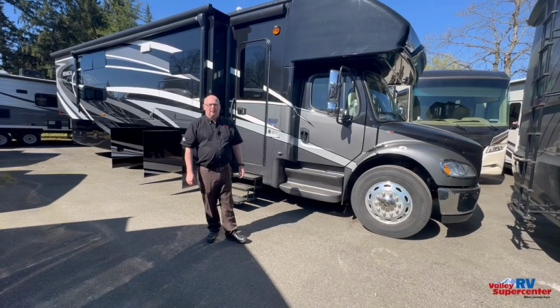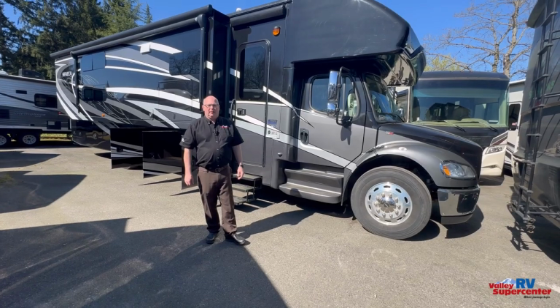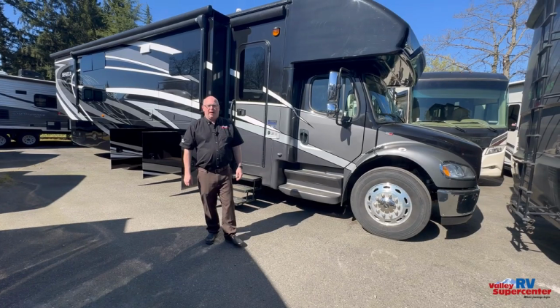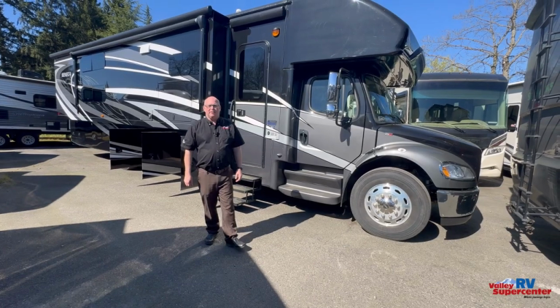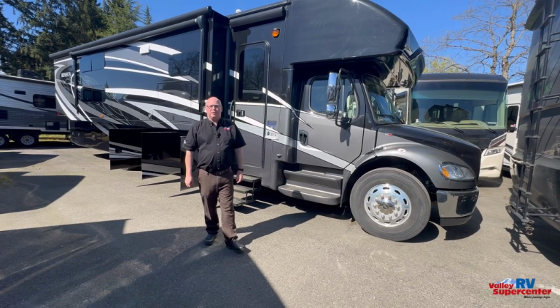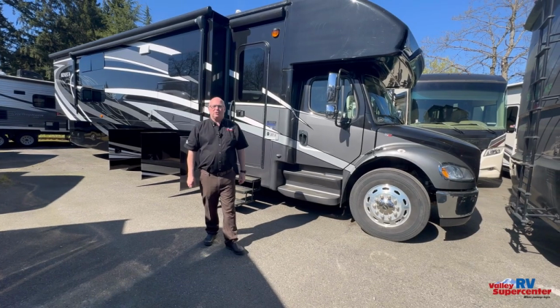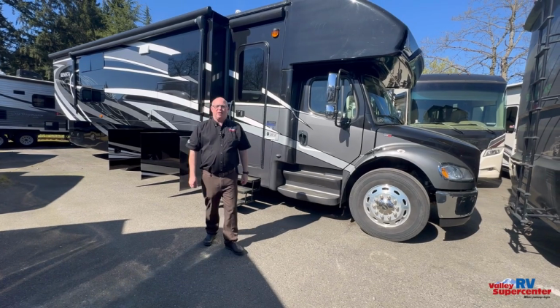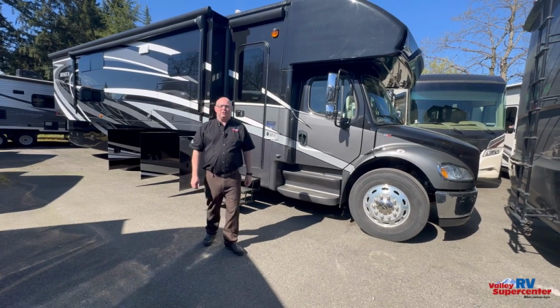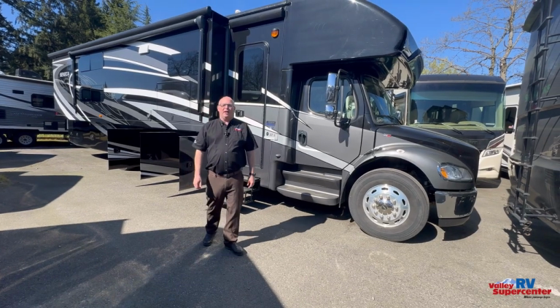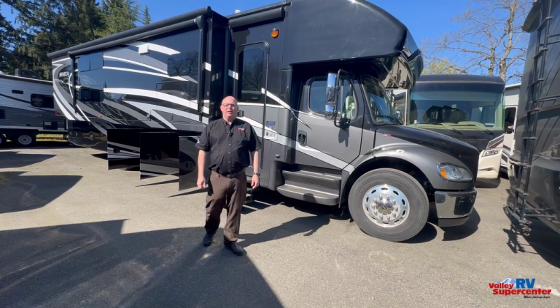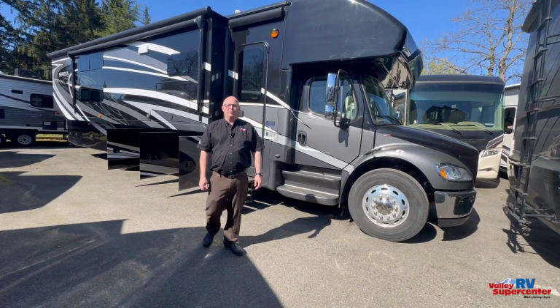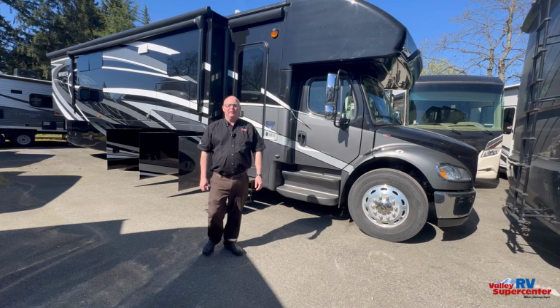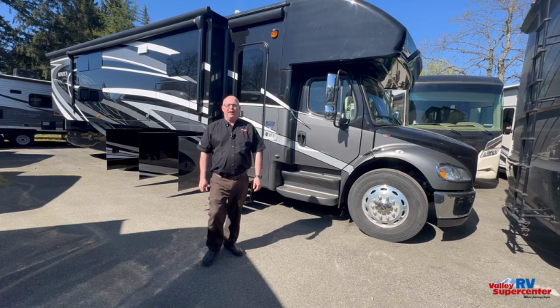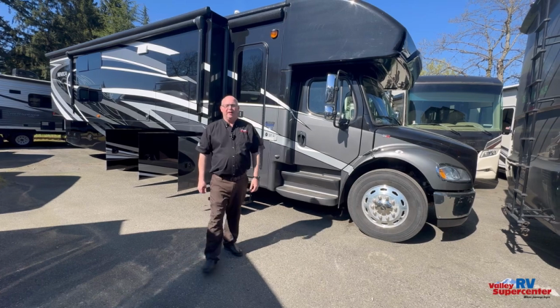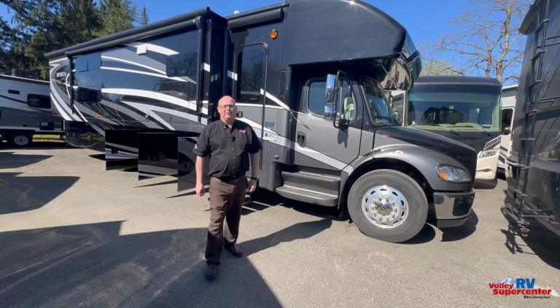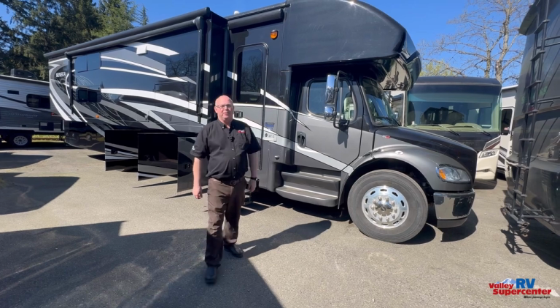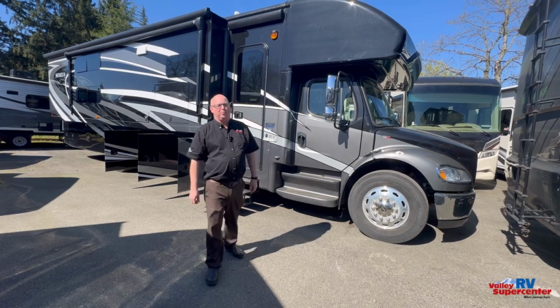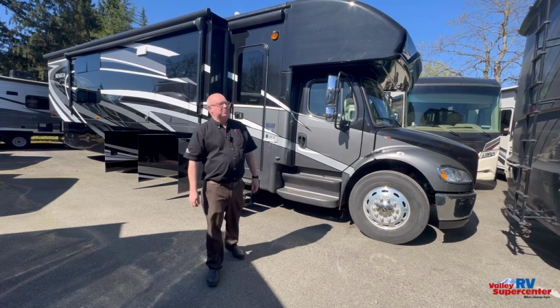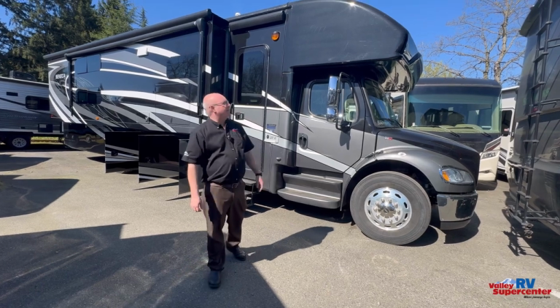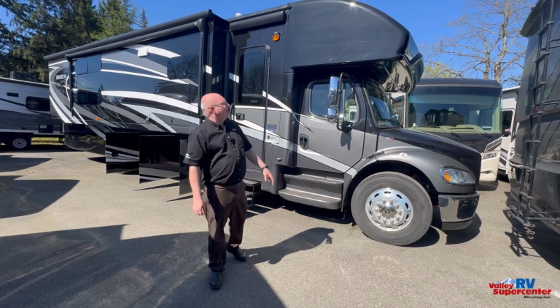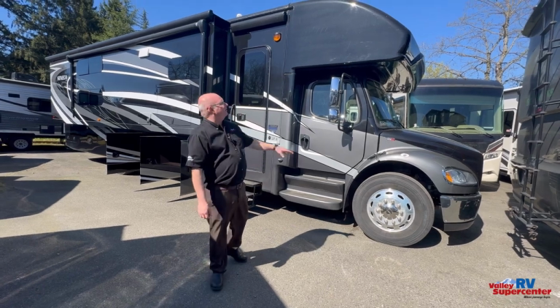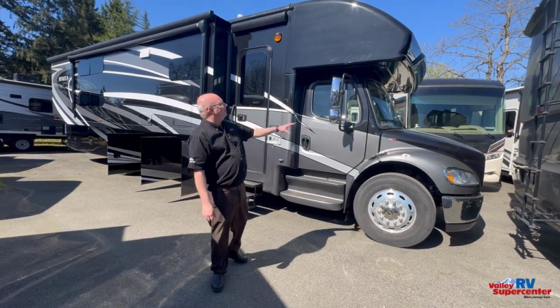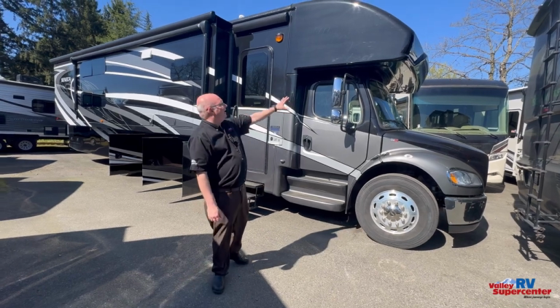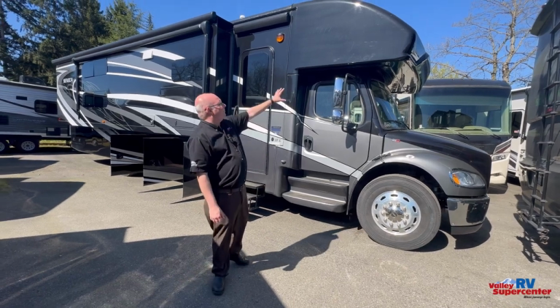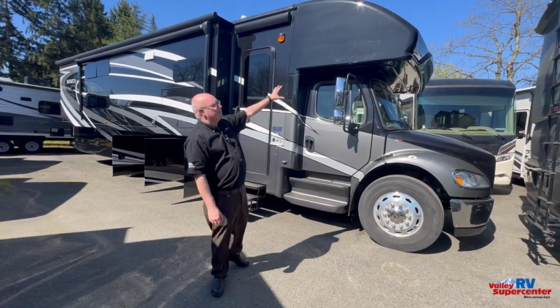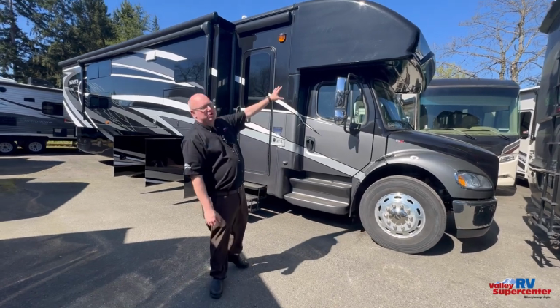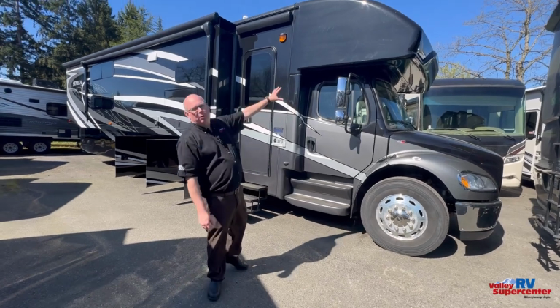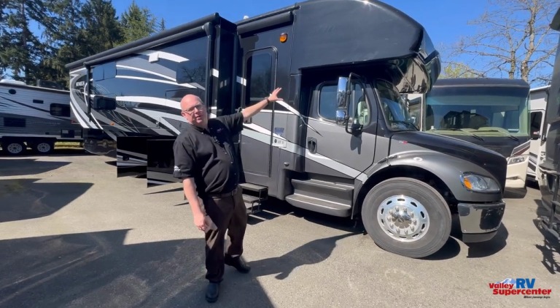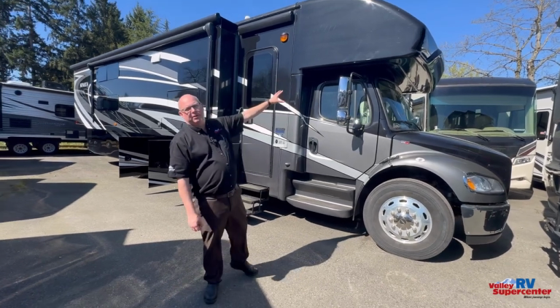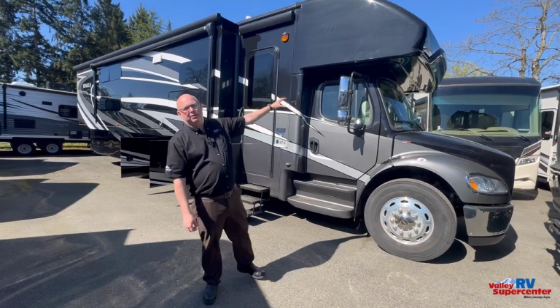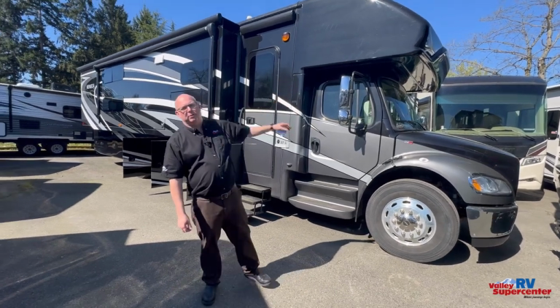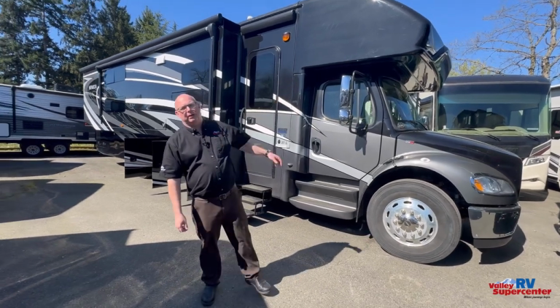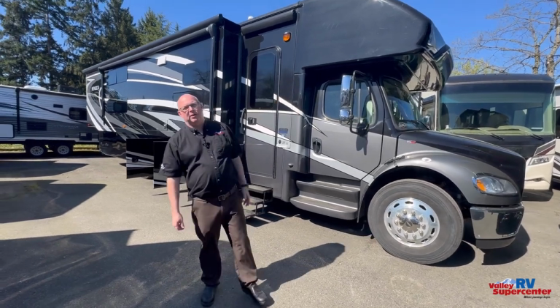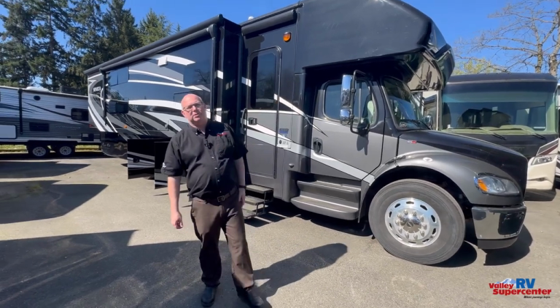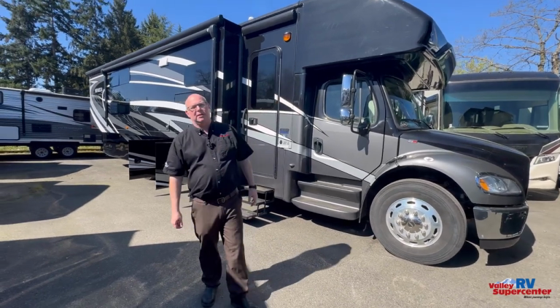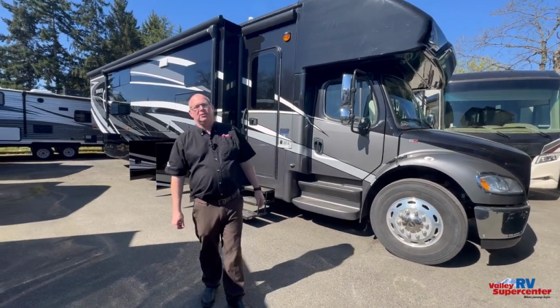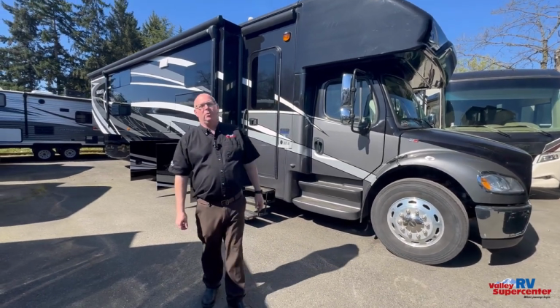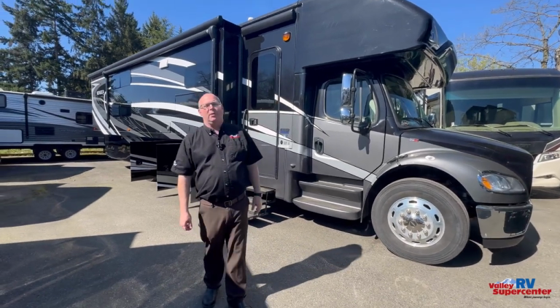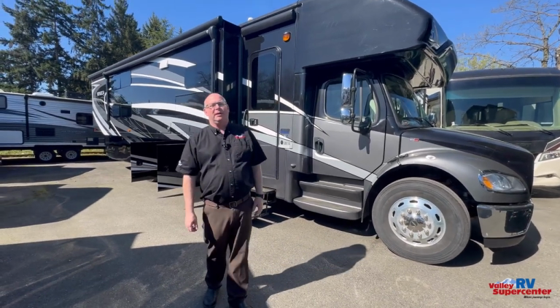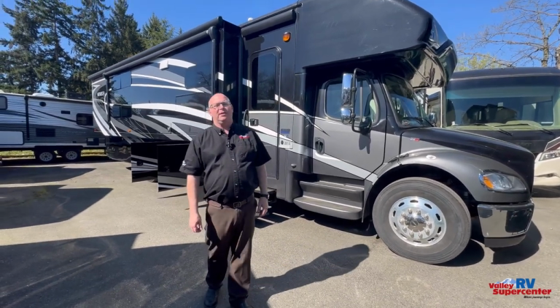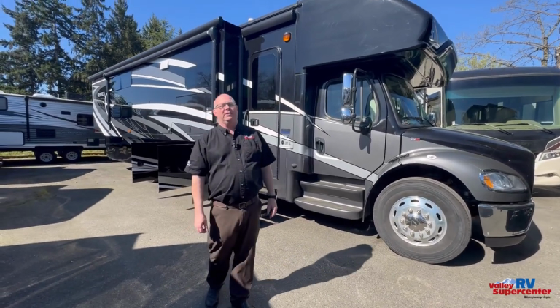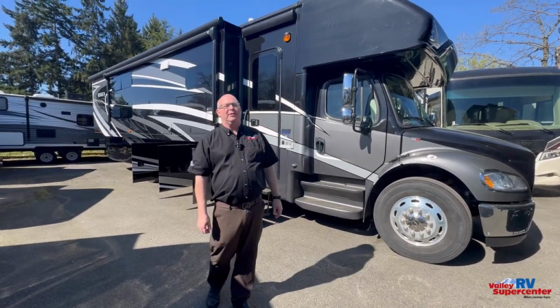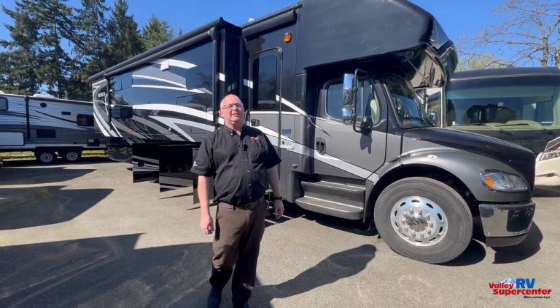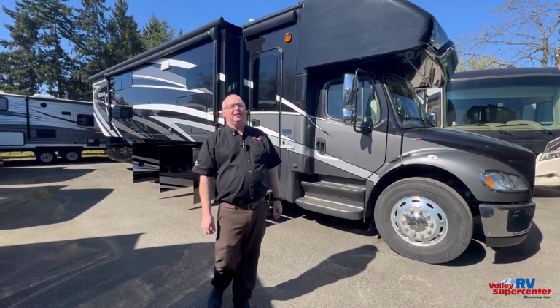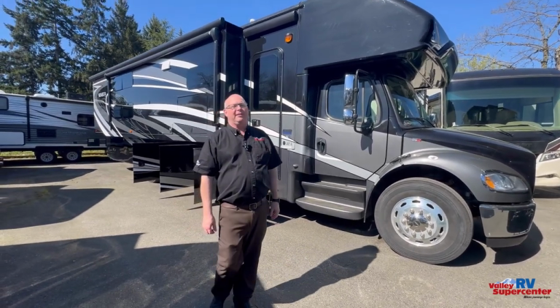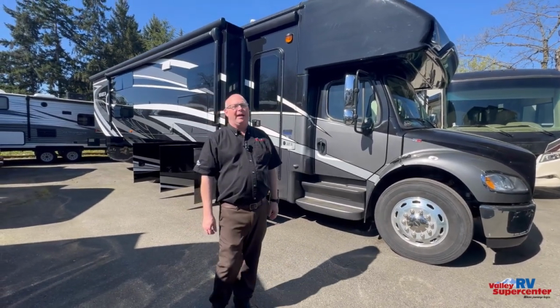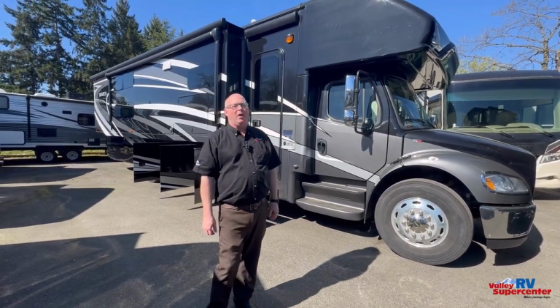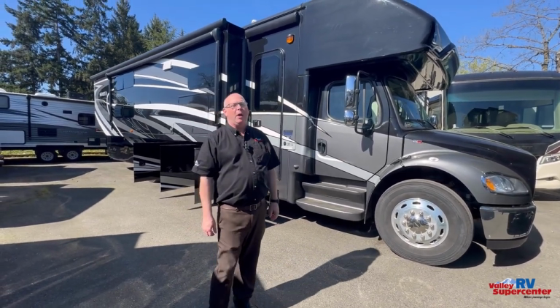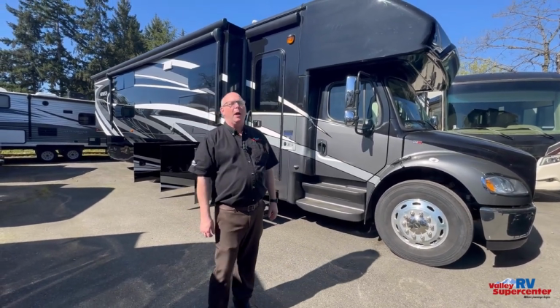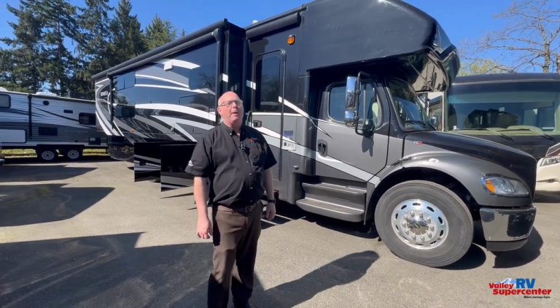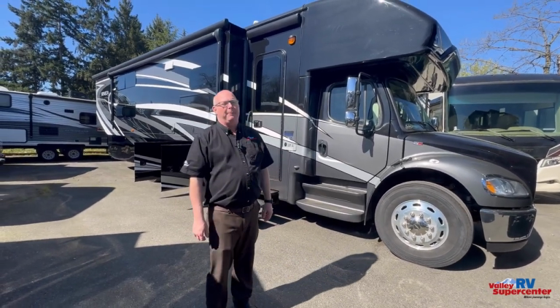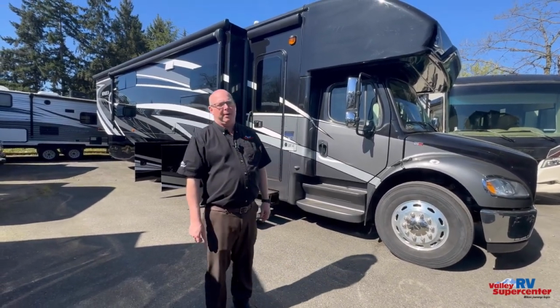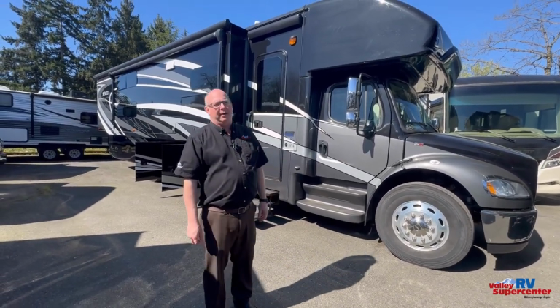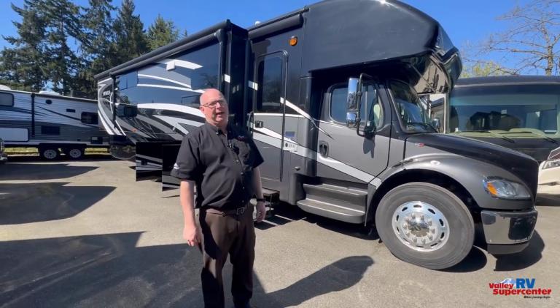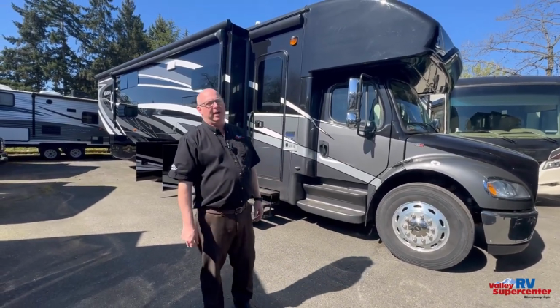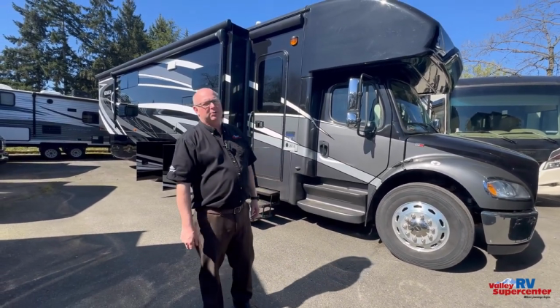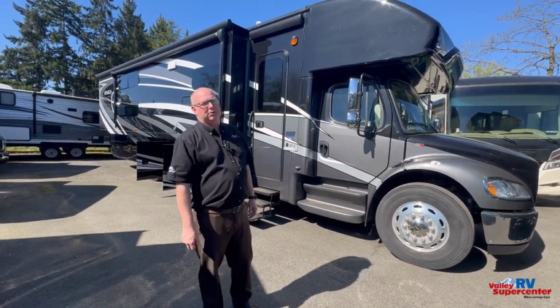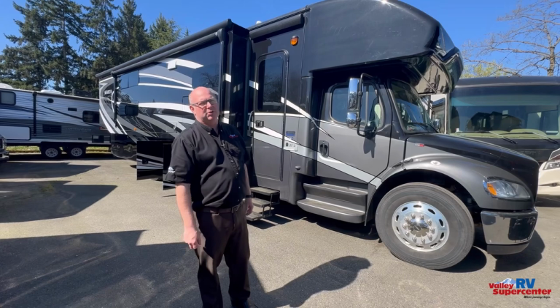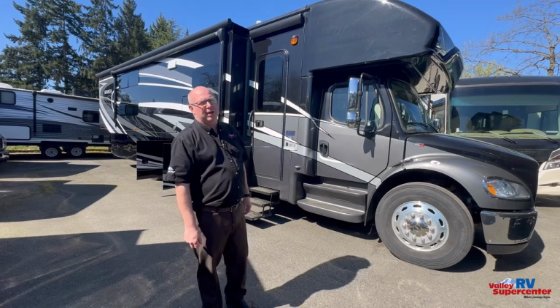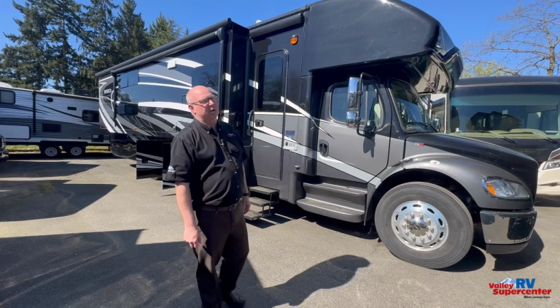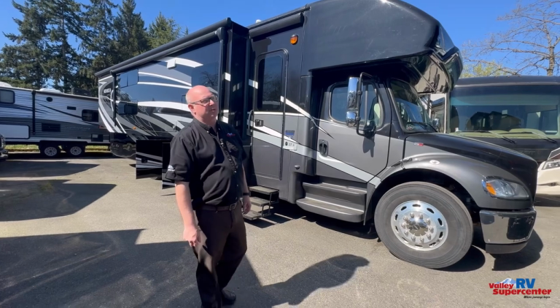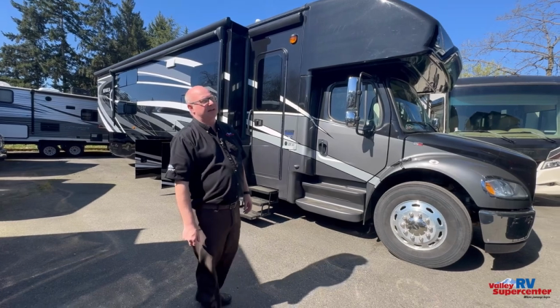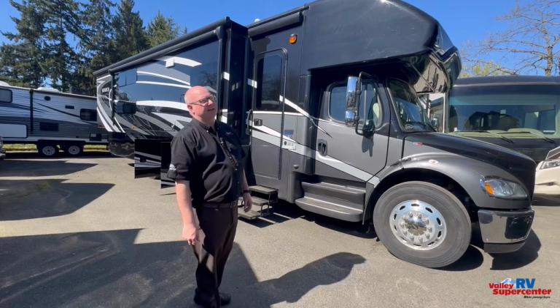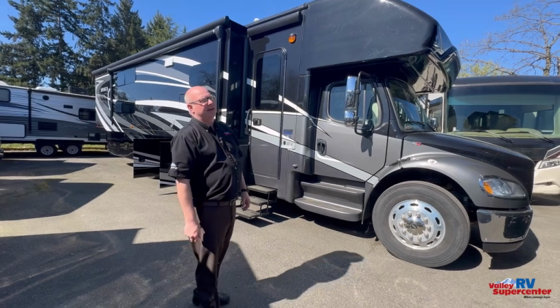Hi, this is Chuck Joss with Valley RV Supercenter. Today I'm going to be showing you the 2020 37L bunkhouse Jayco Seneca.